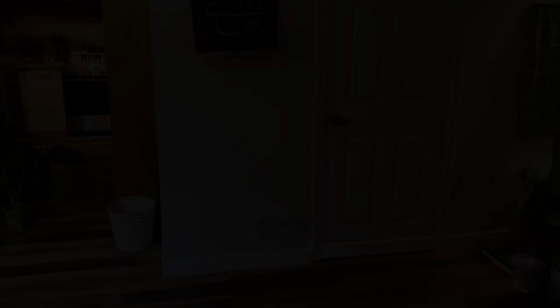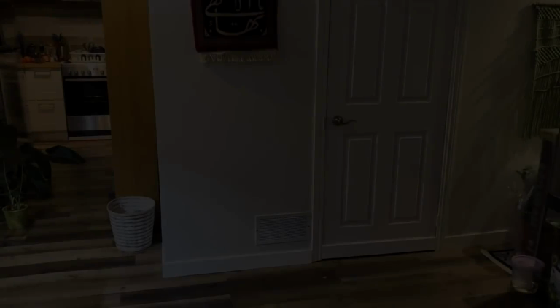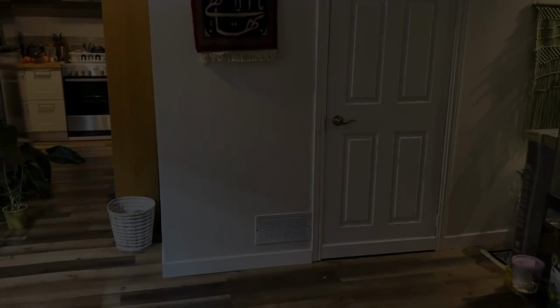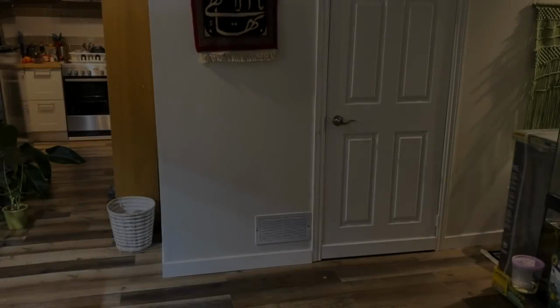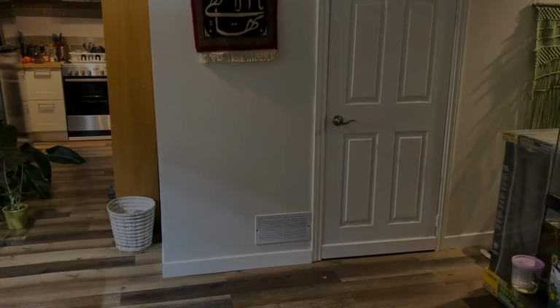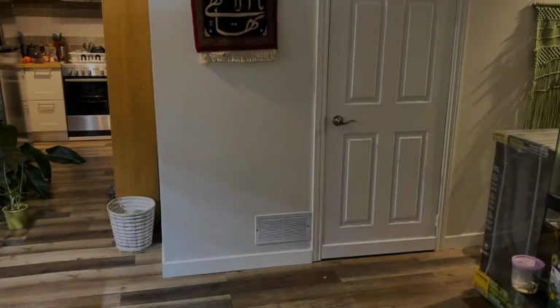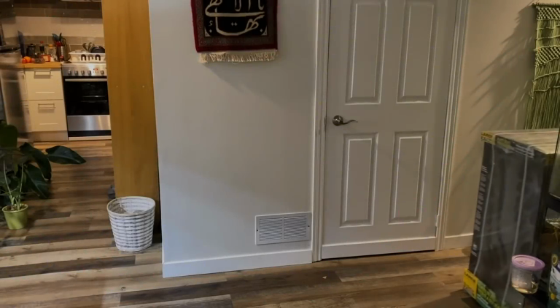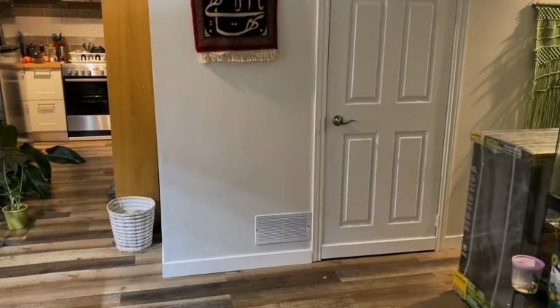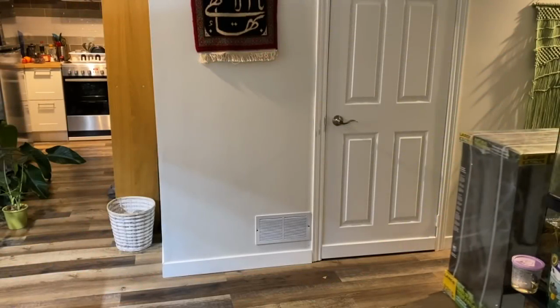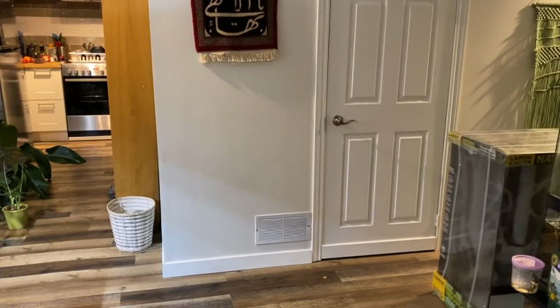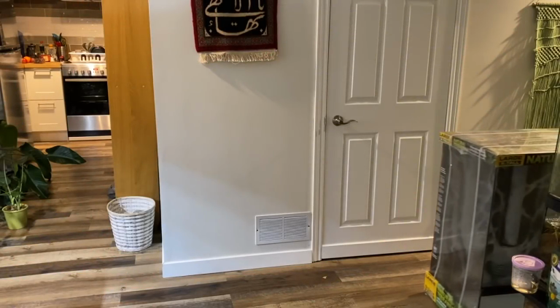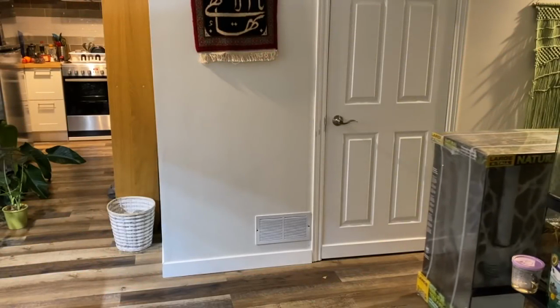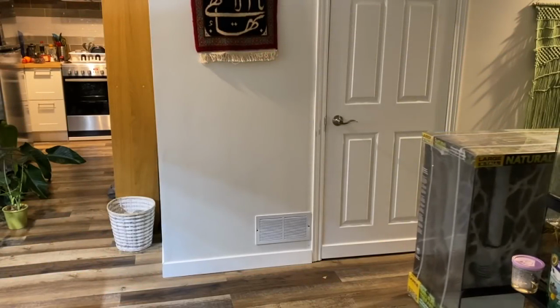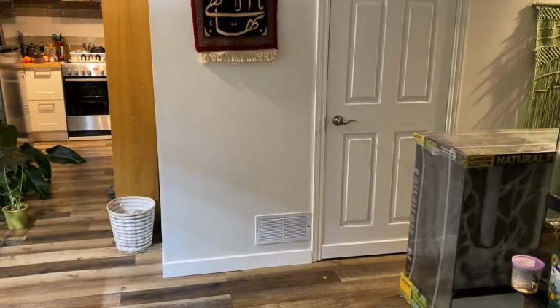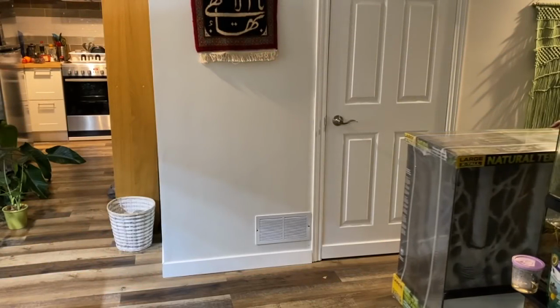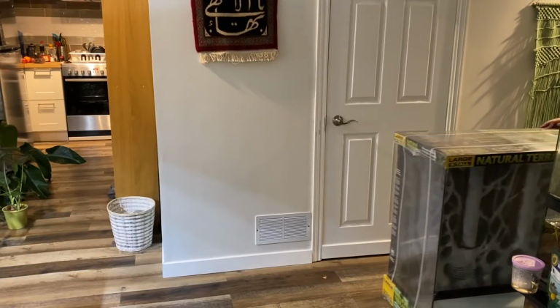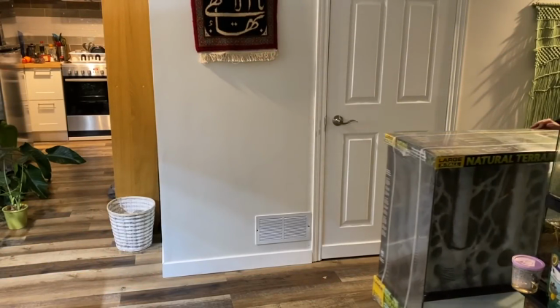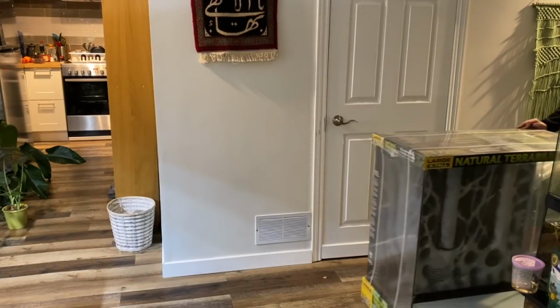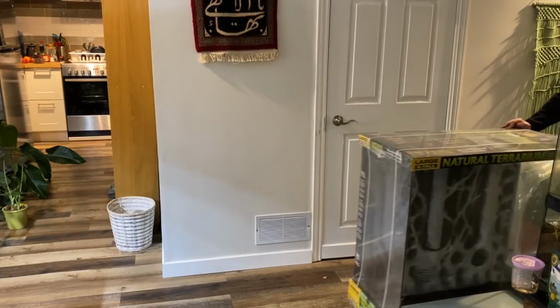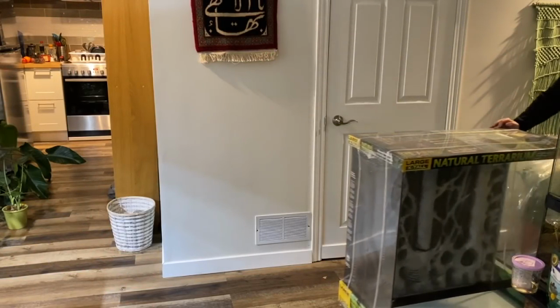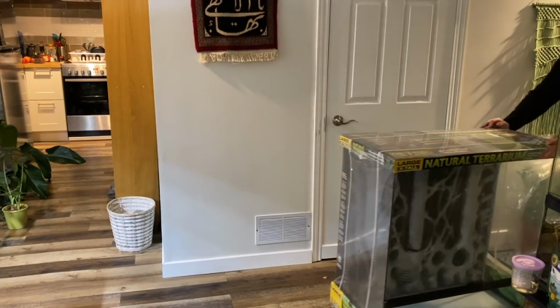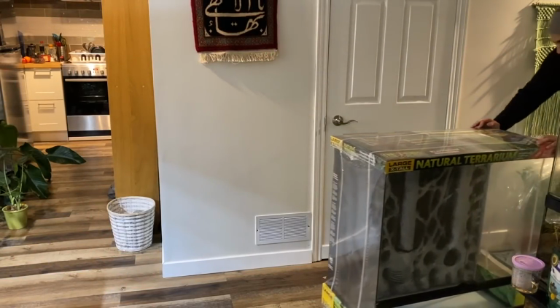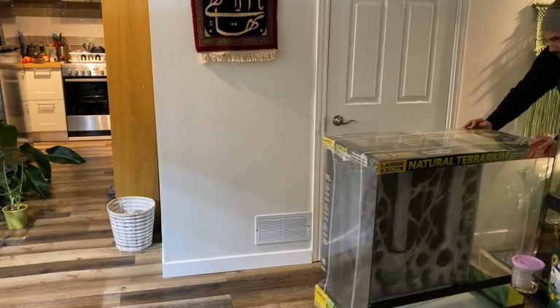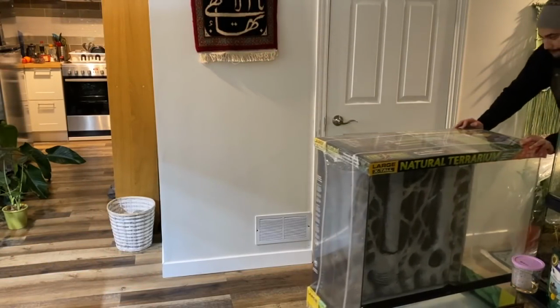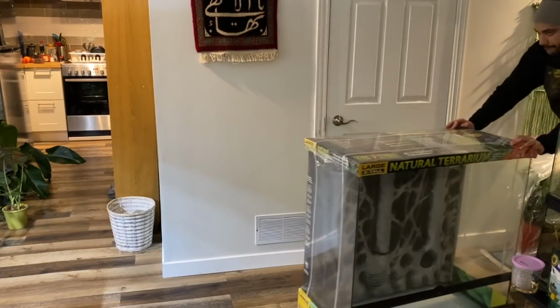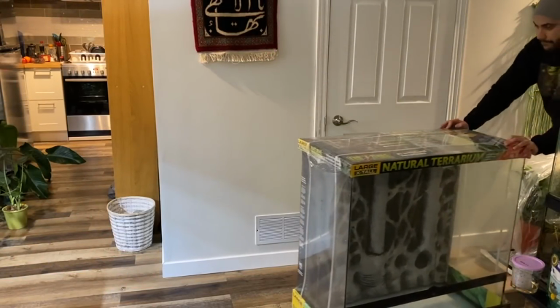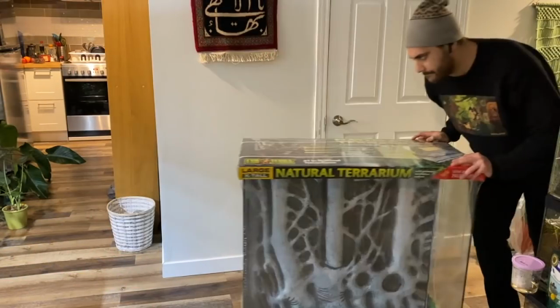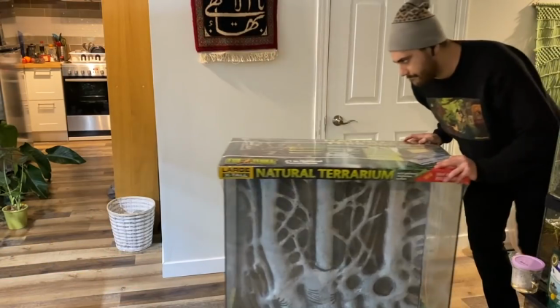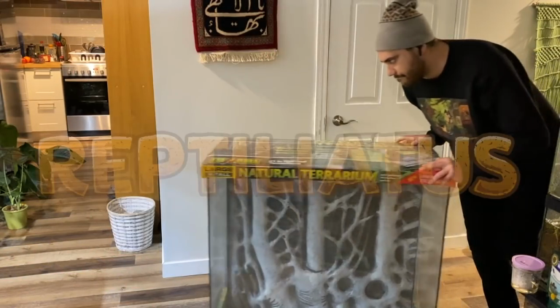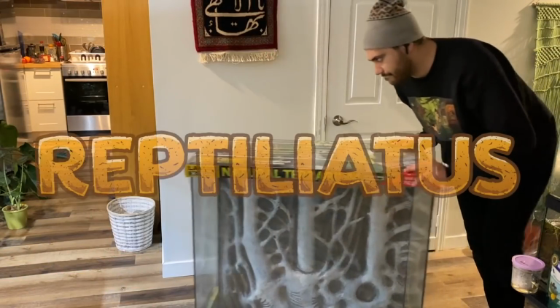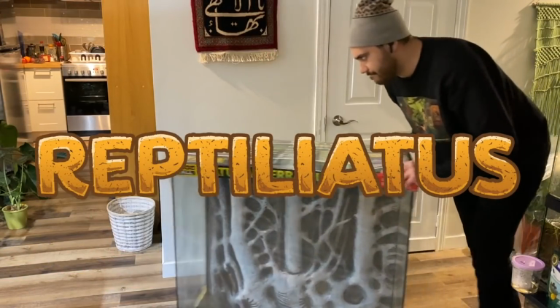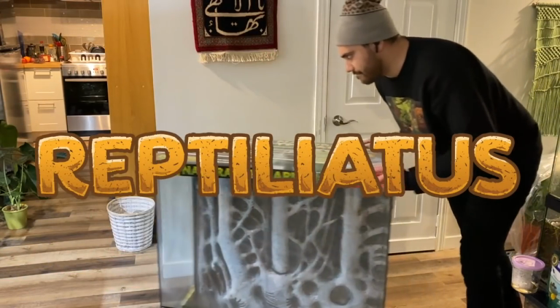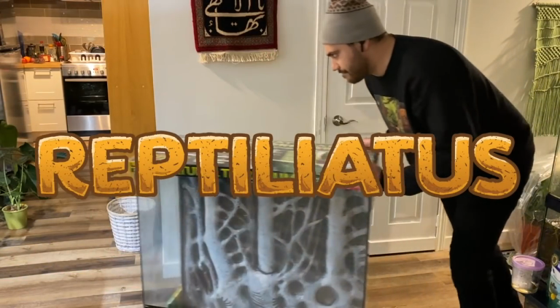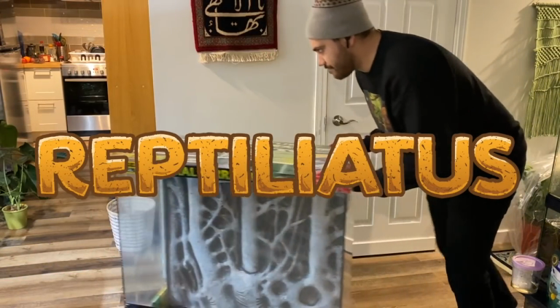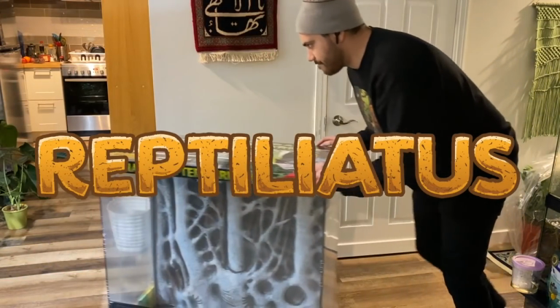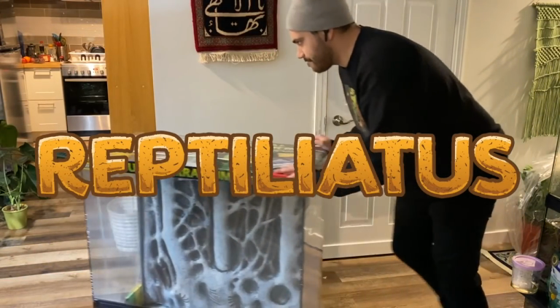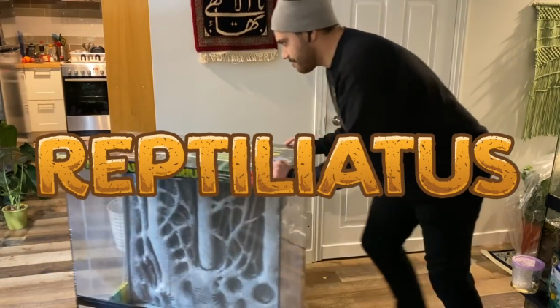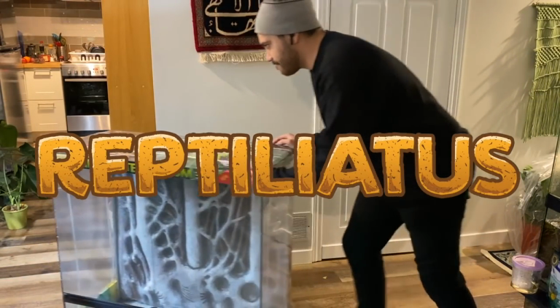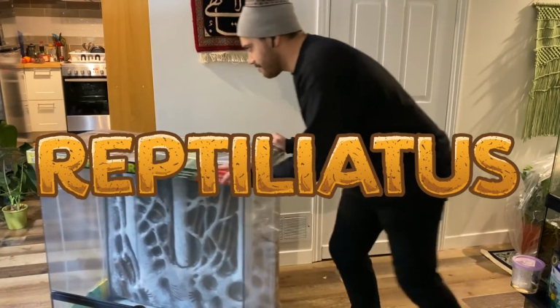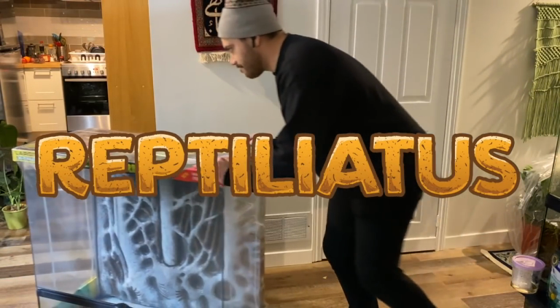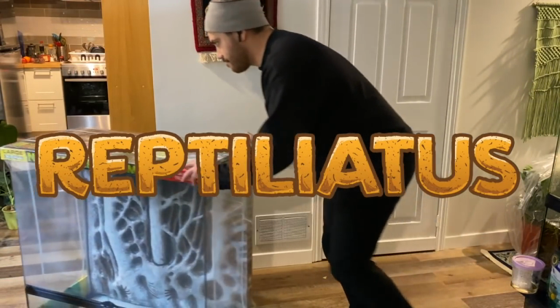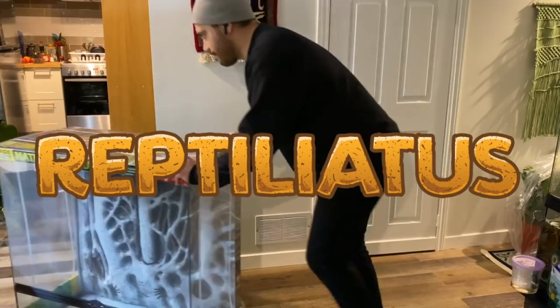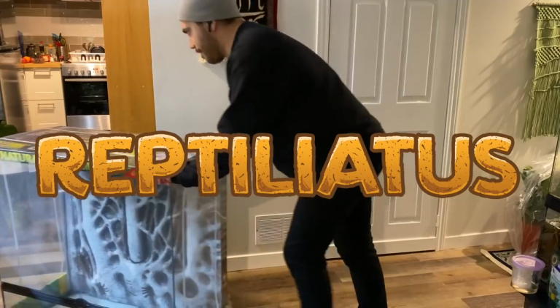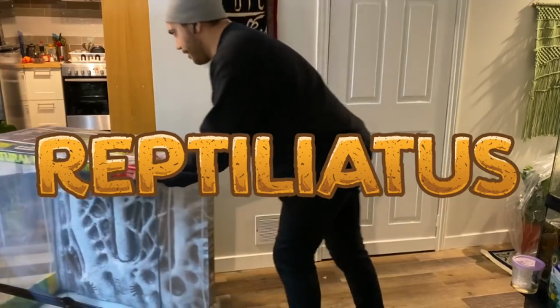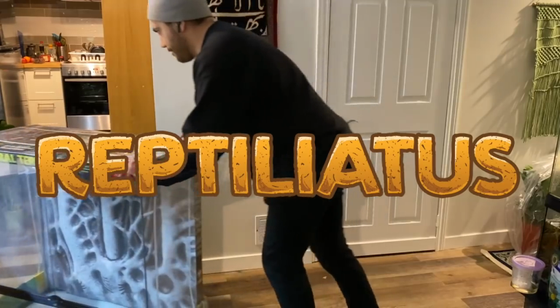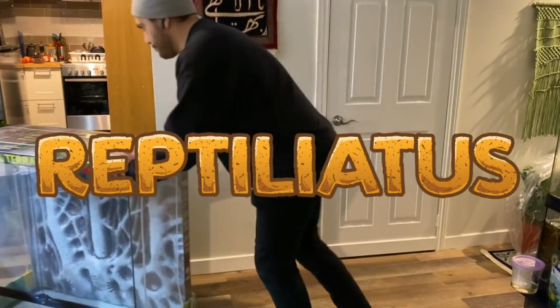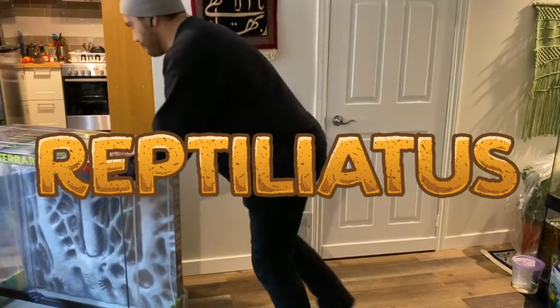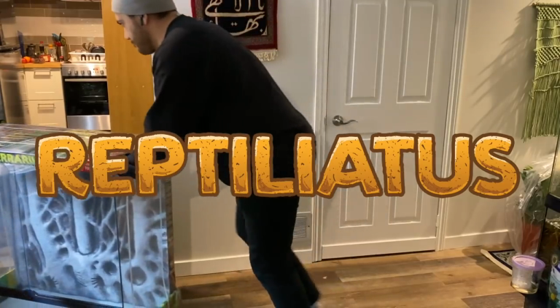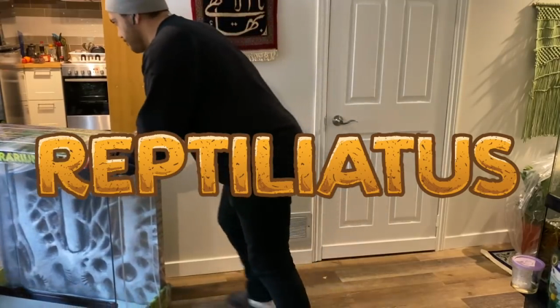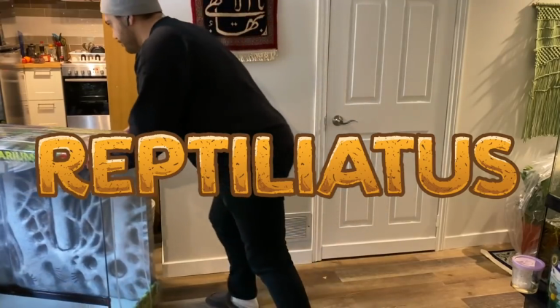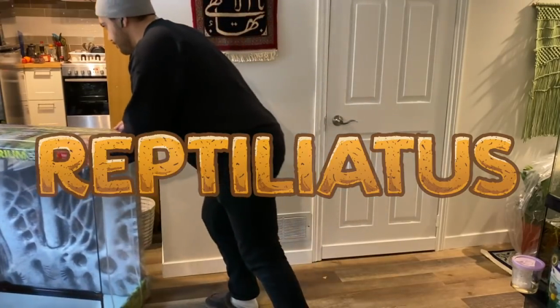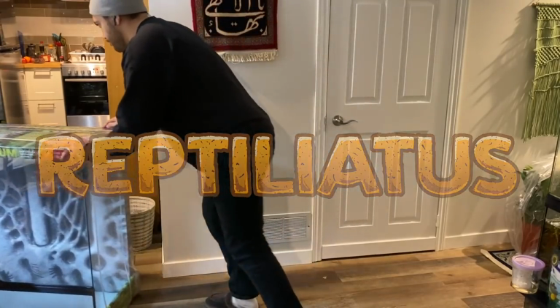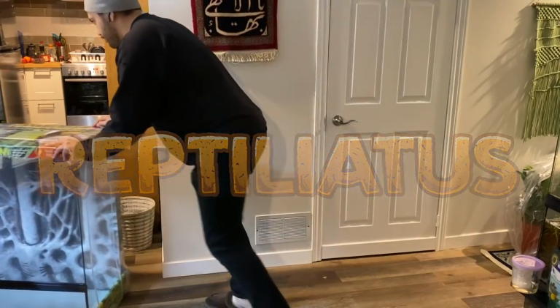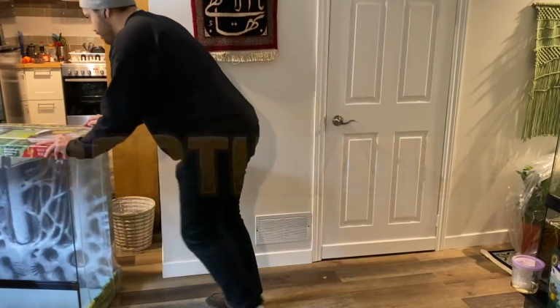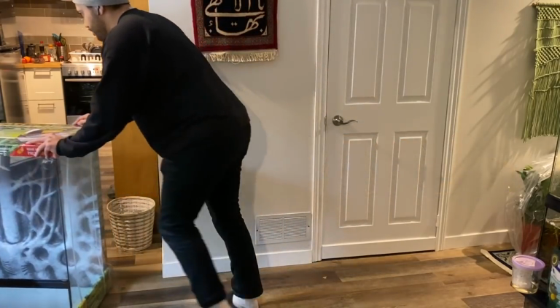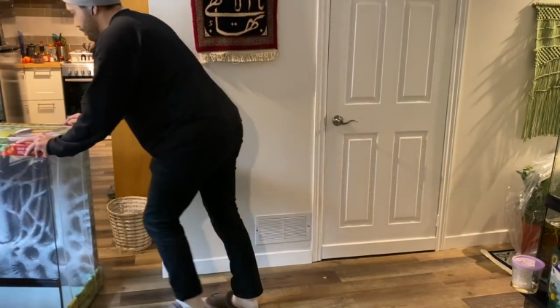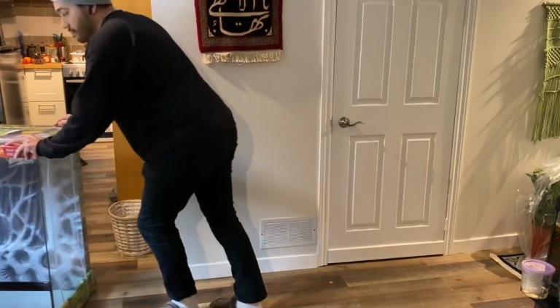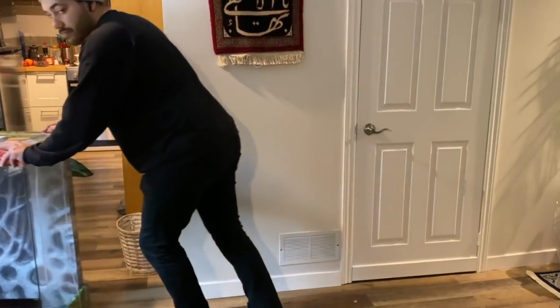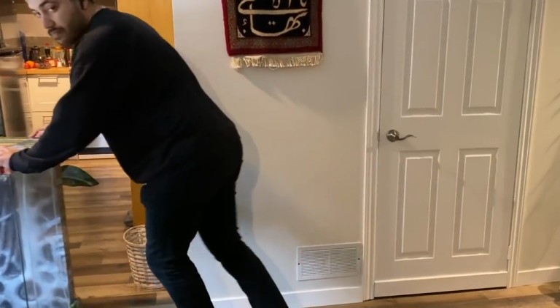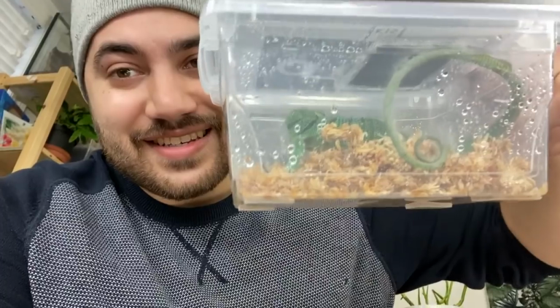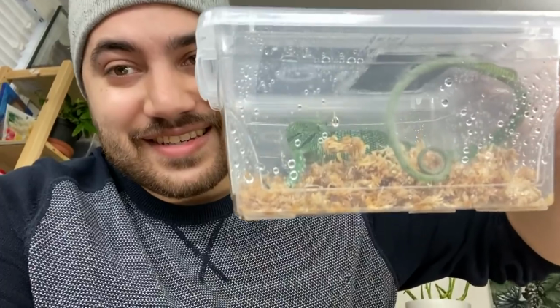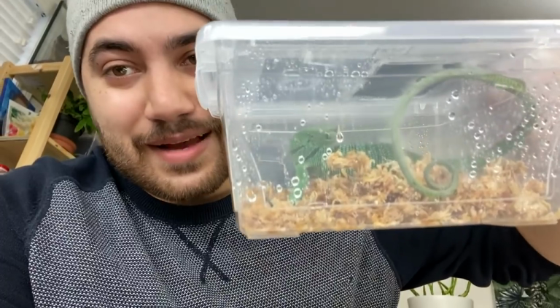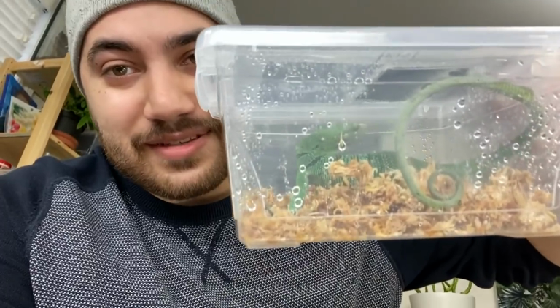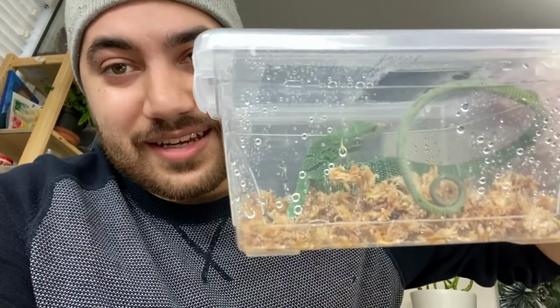Hi everyone, welcome back to my channel. If you missed last video, pause this one and go watch it first. But quick recap: